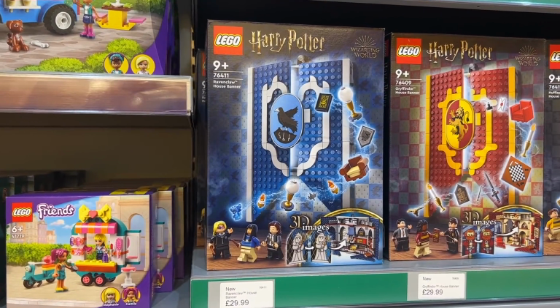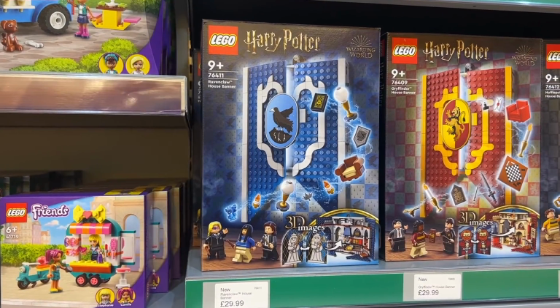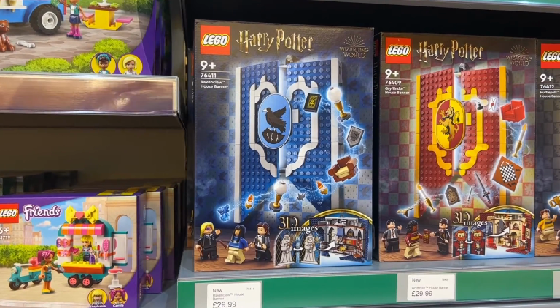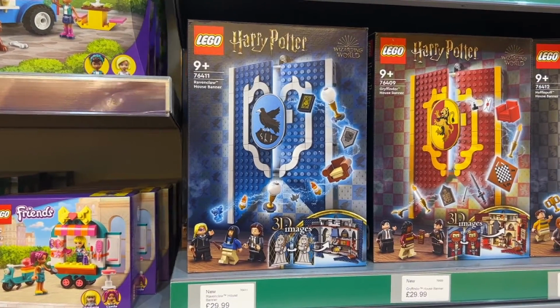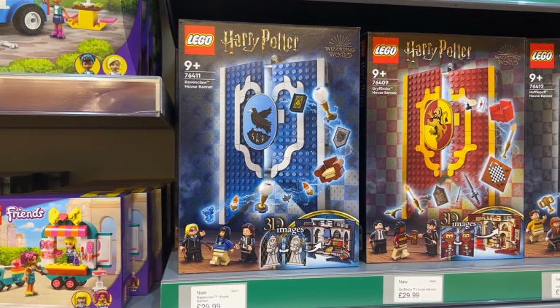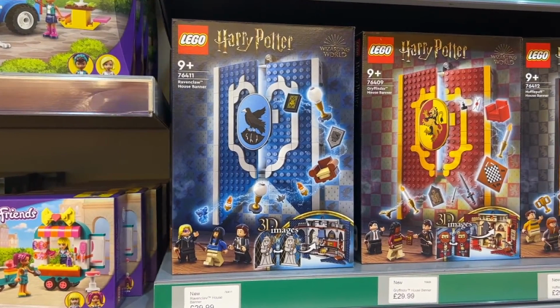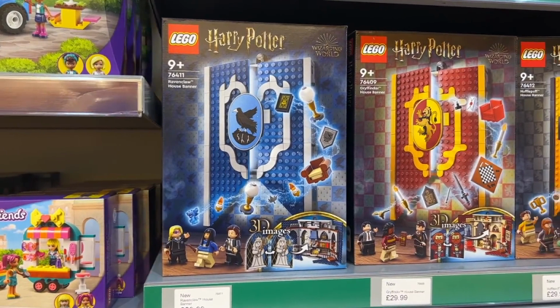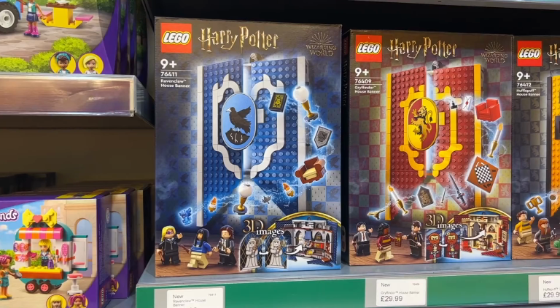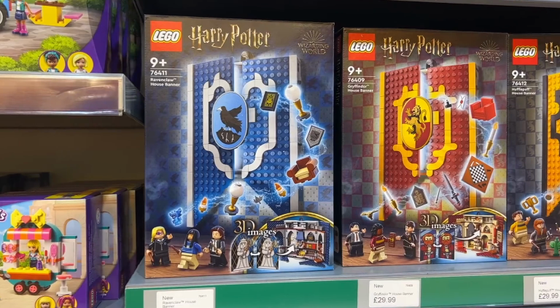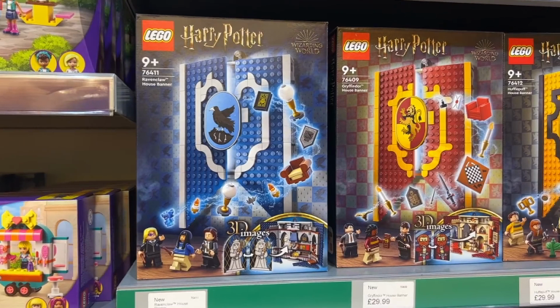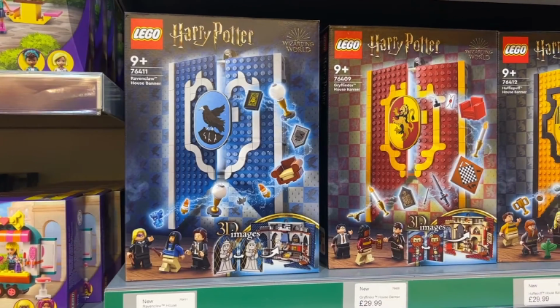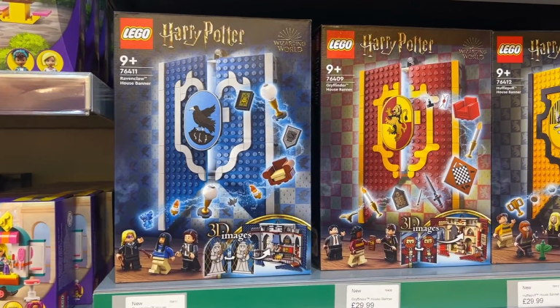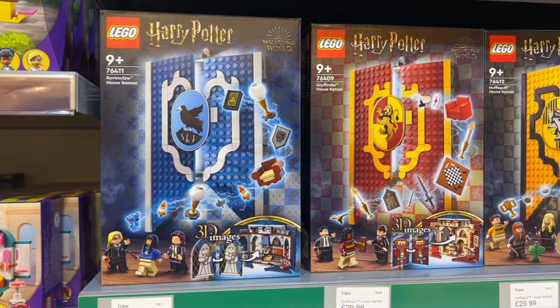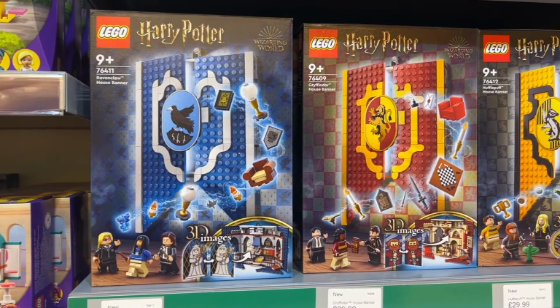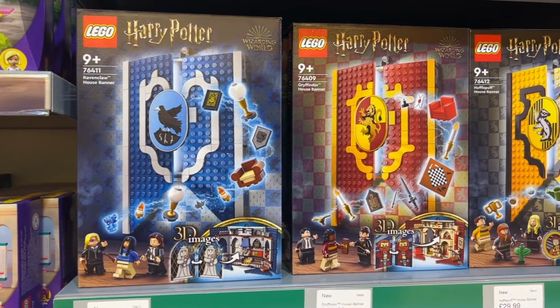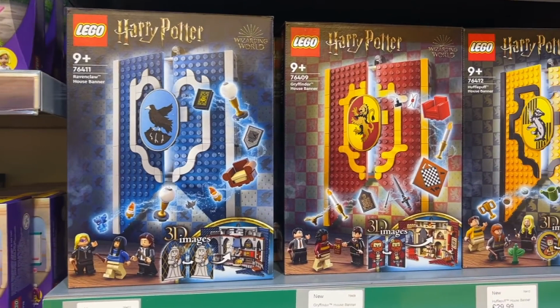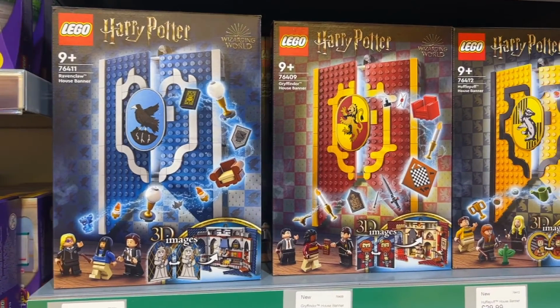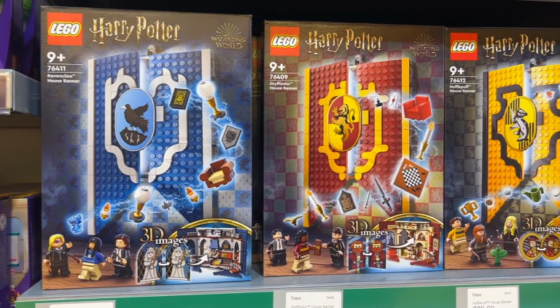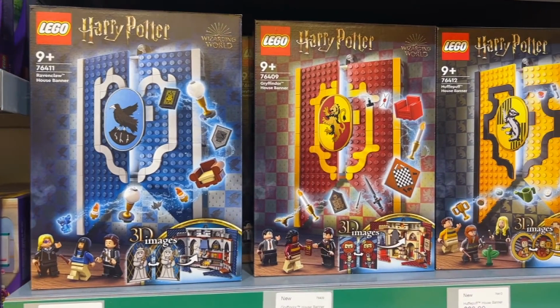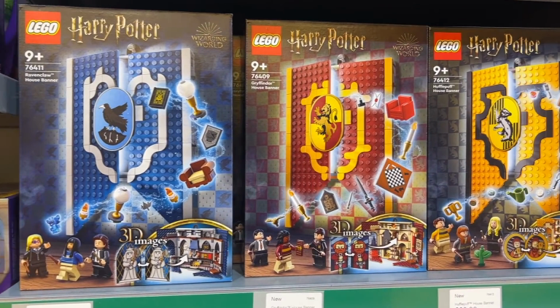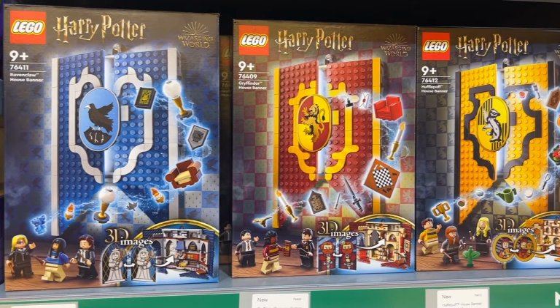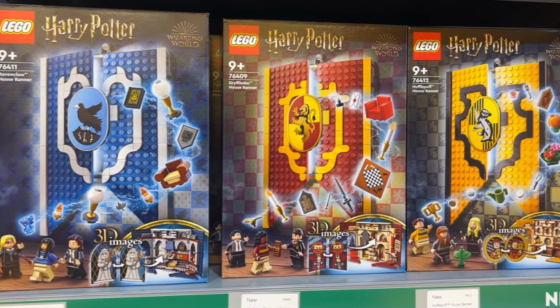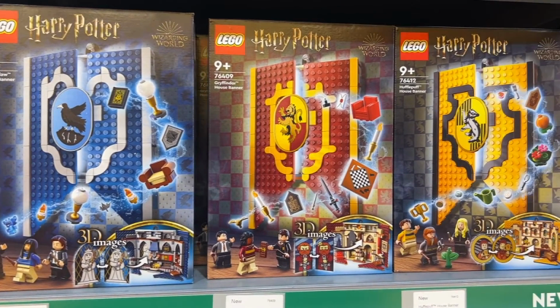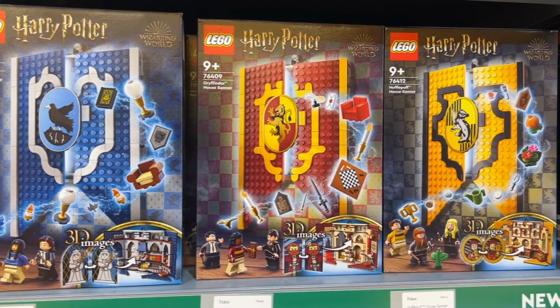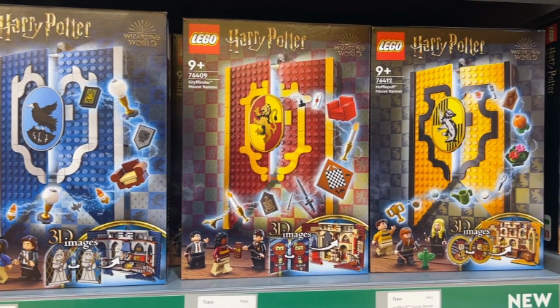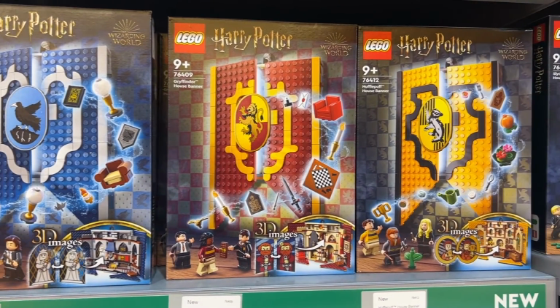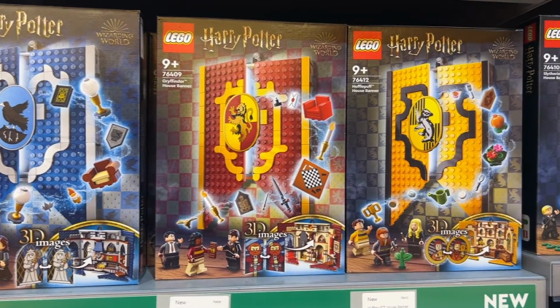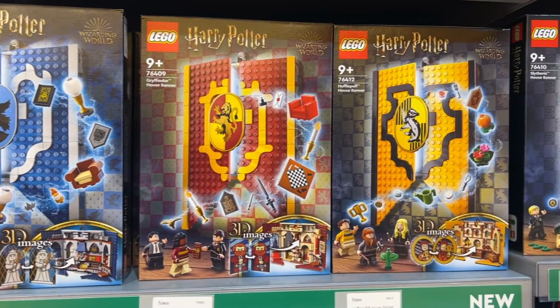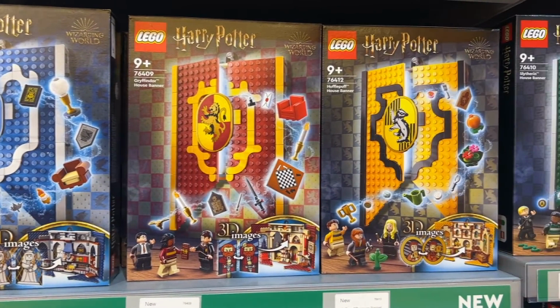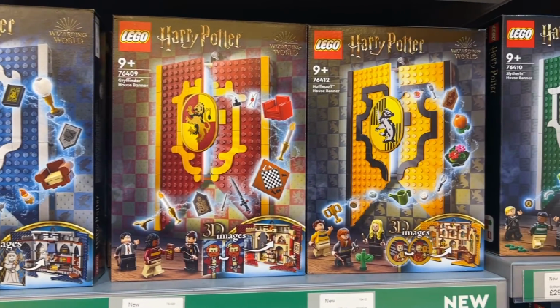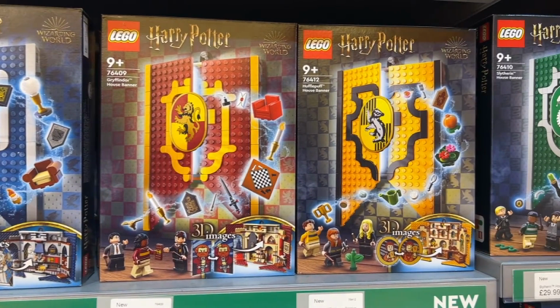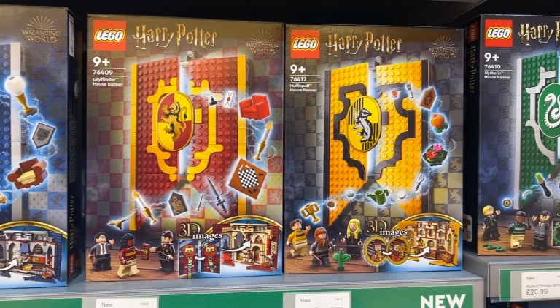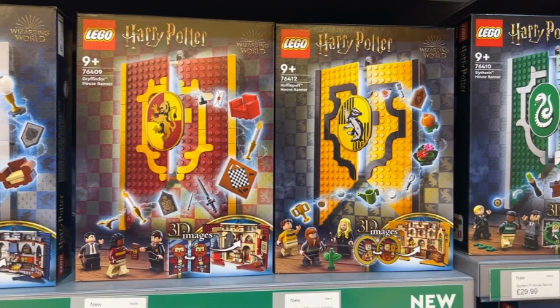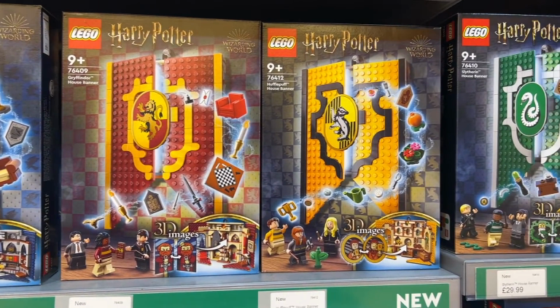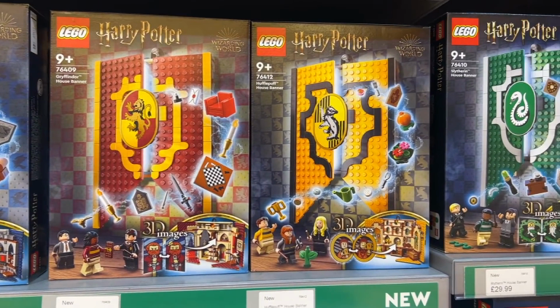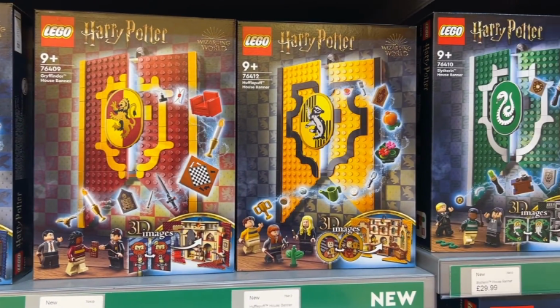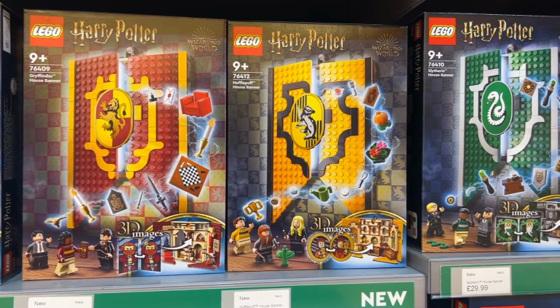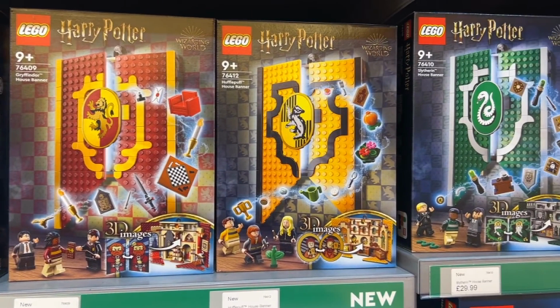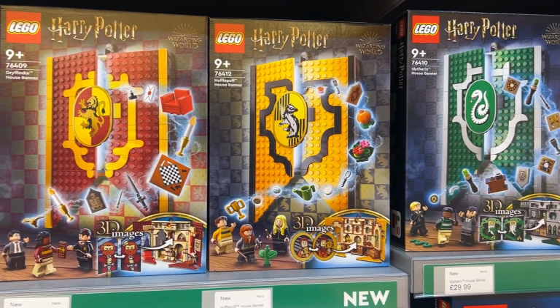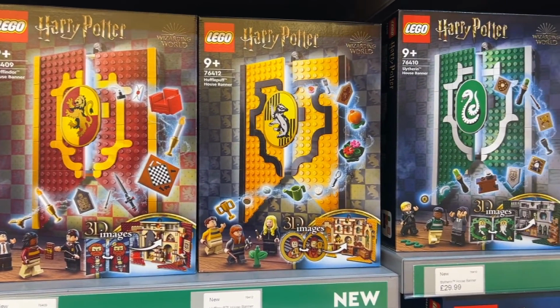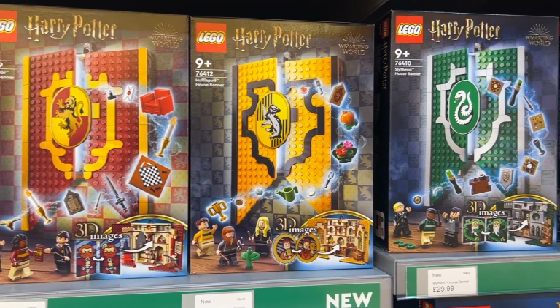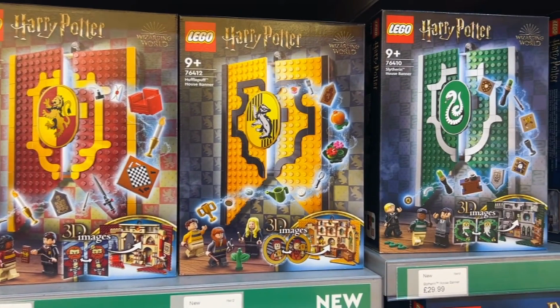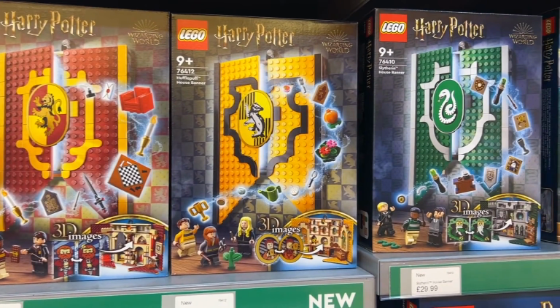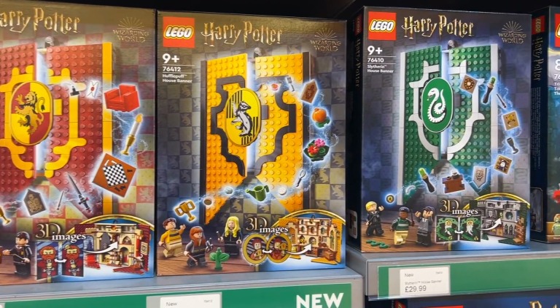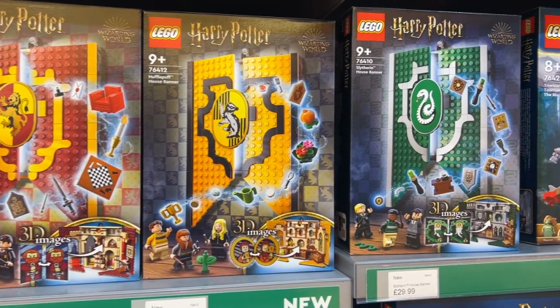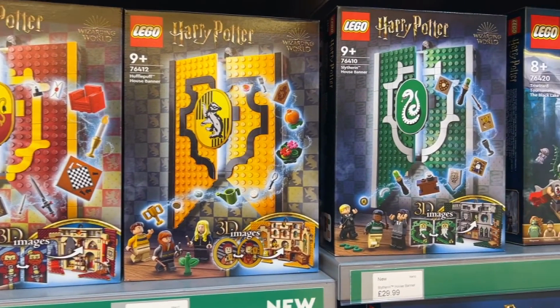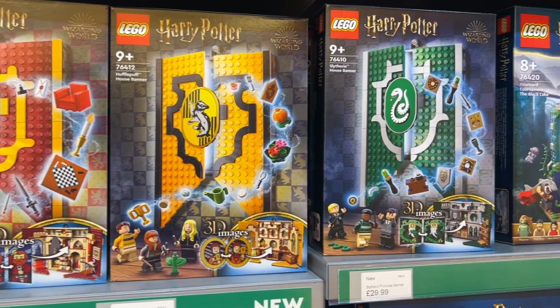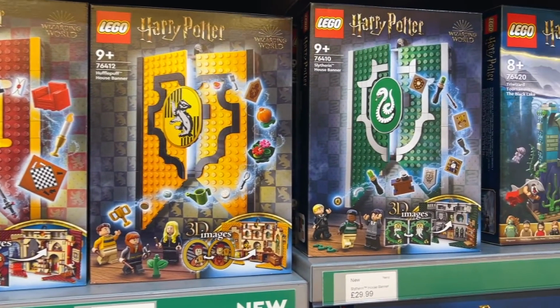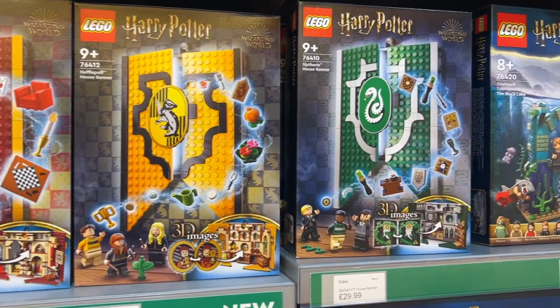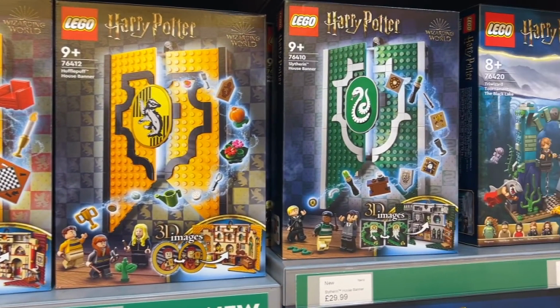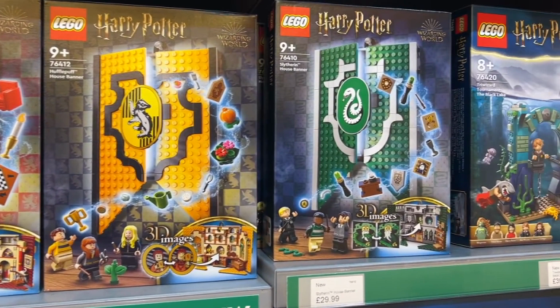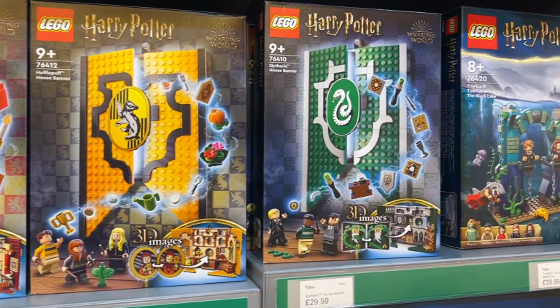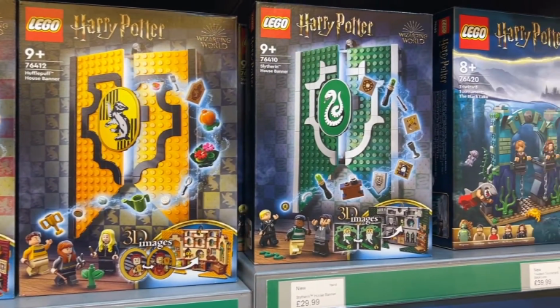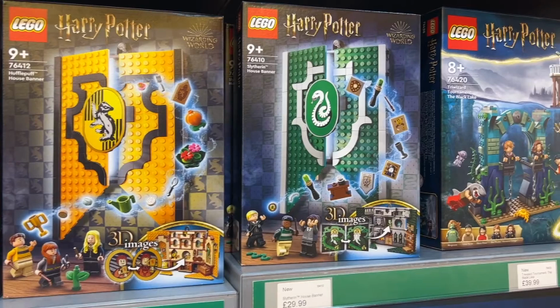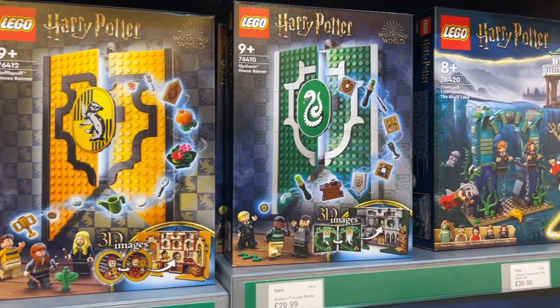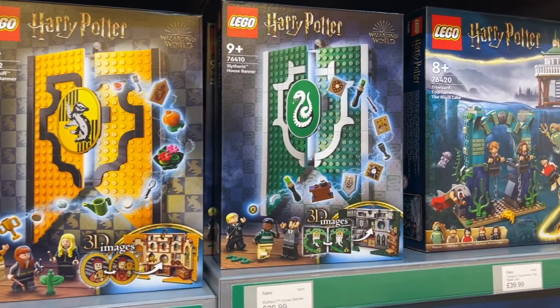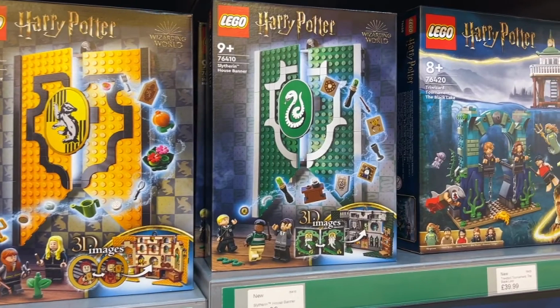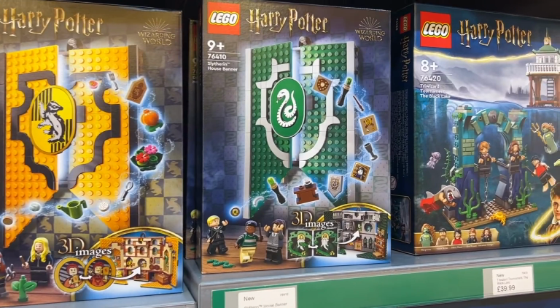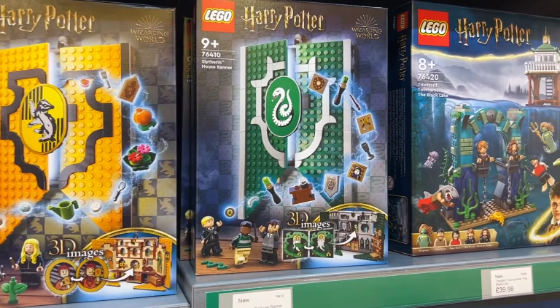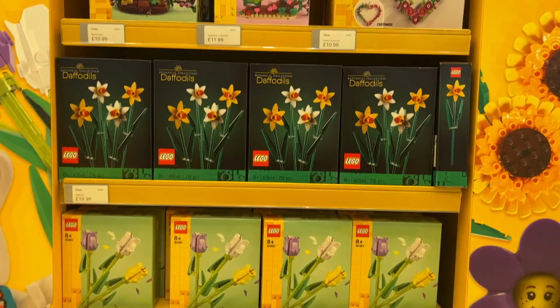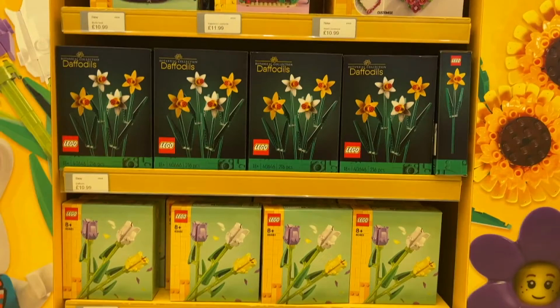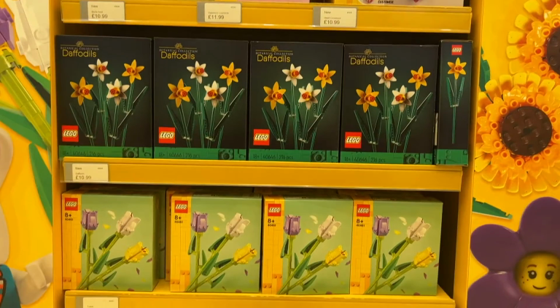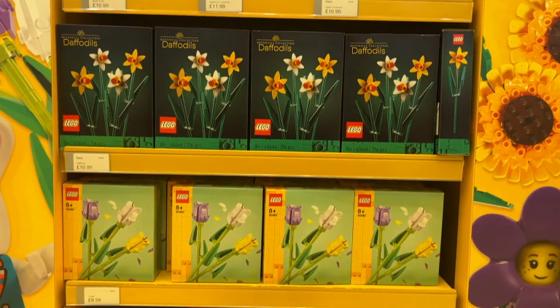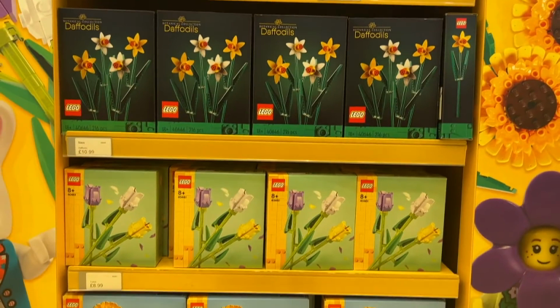I was tempted by the new Harry Potter house banner sets but they're quite a lot for what you get, so I'm going to wait until they've been out a bit longer and see if I can get them when they're discounted.